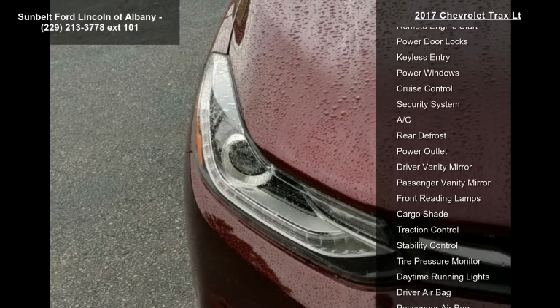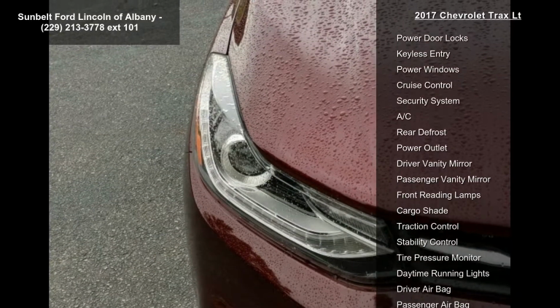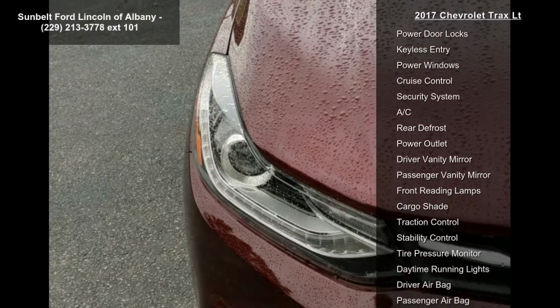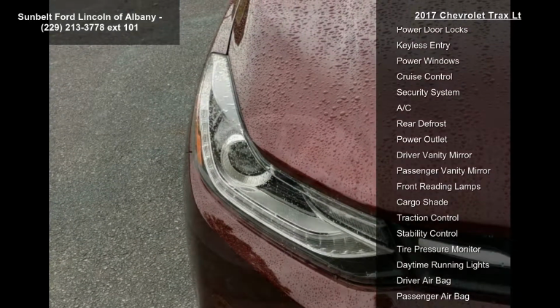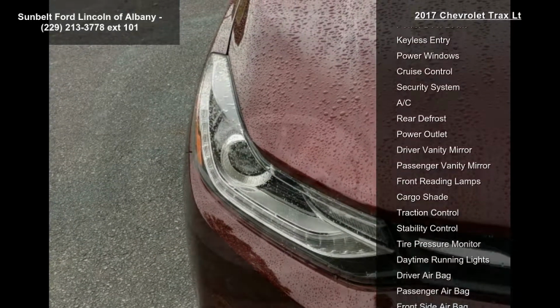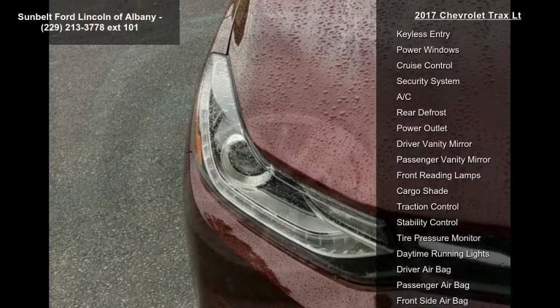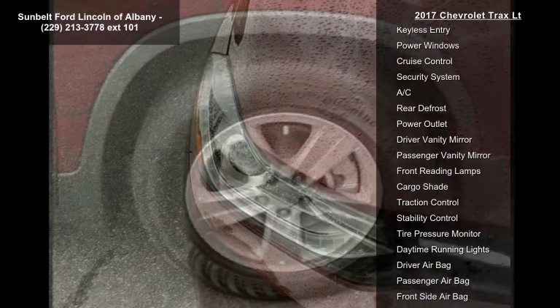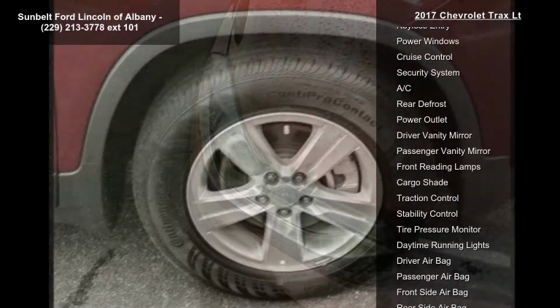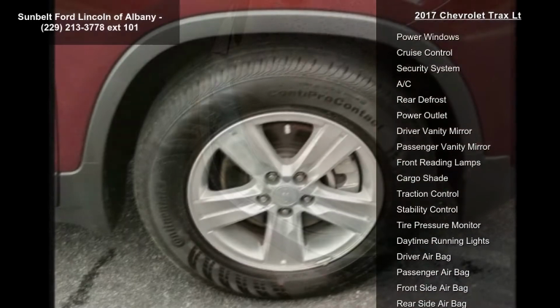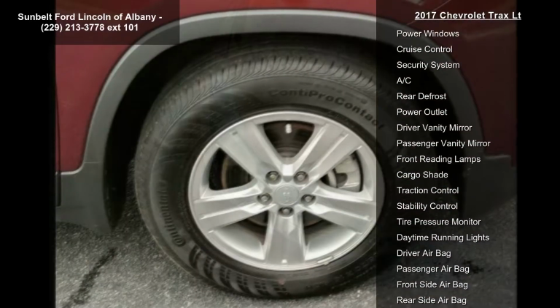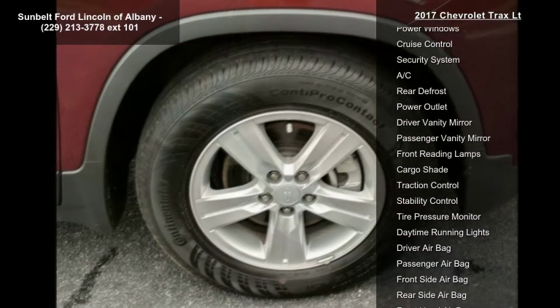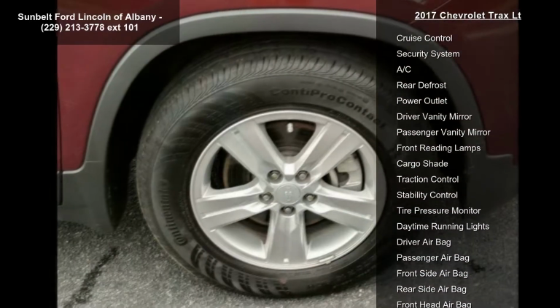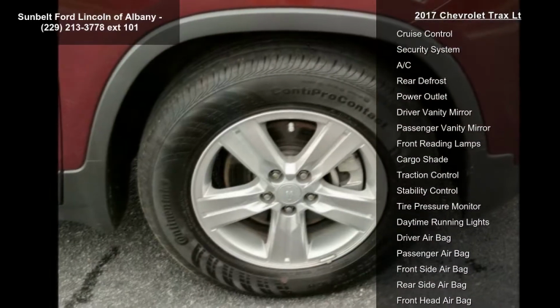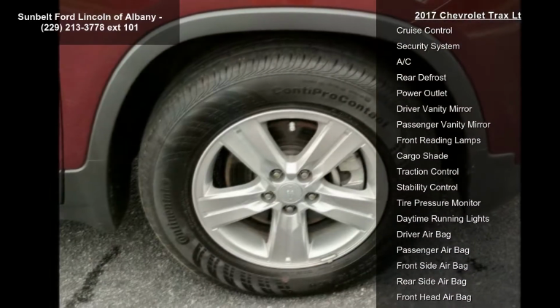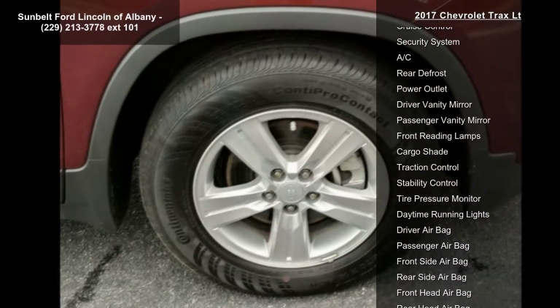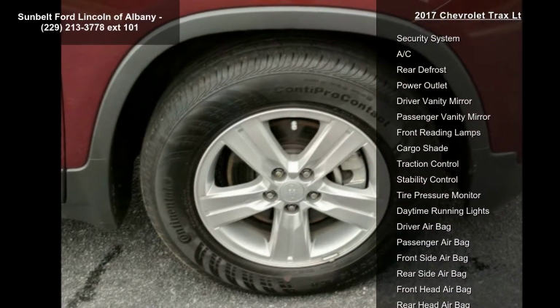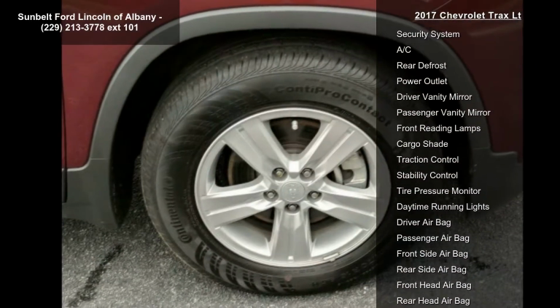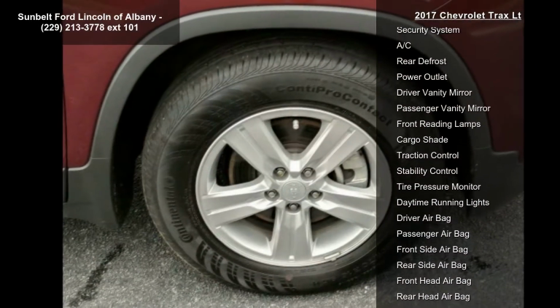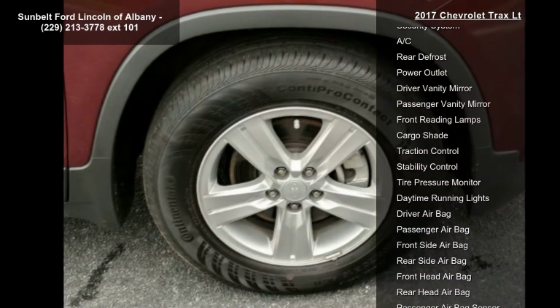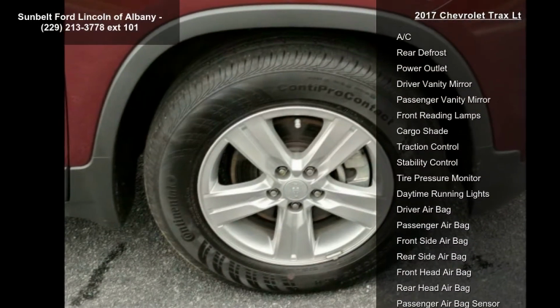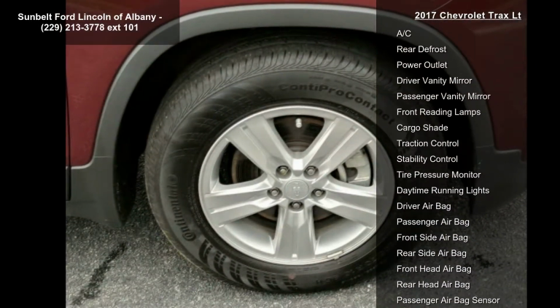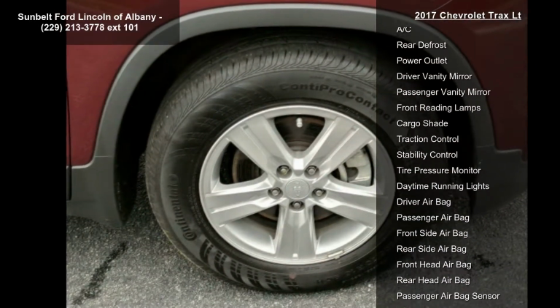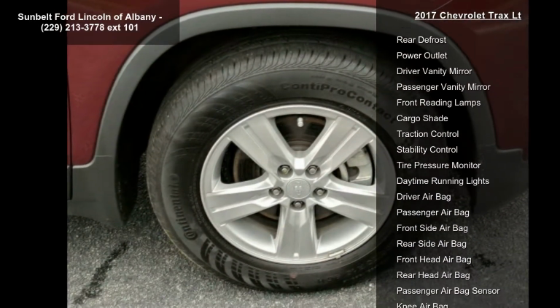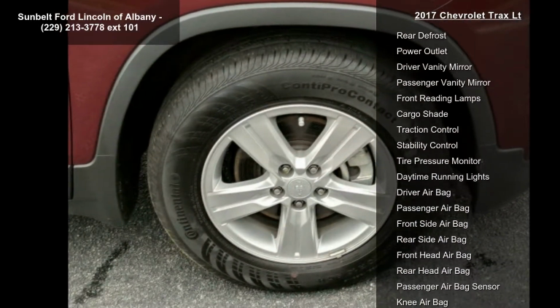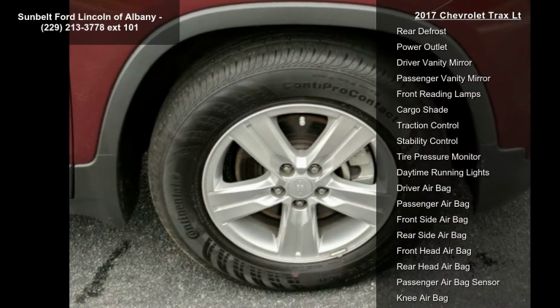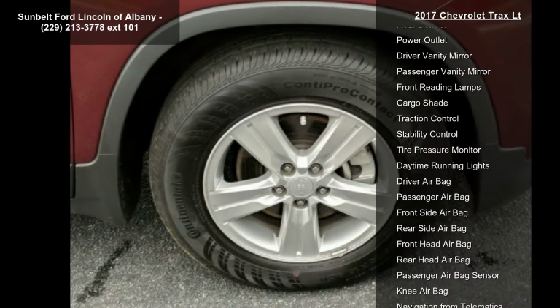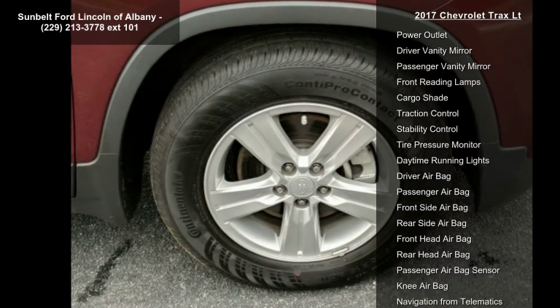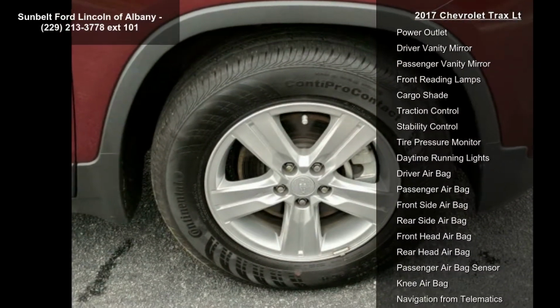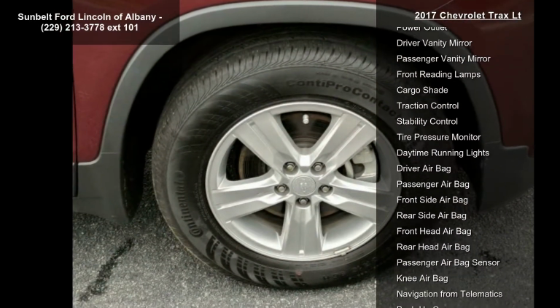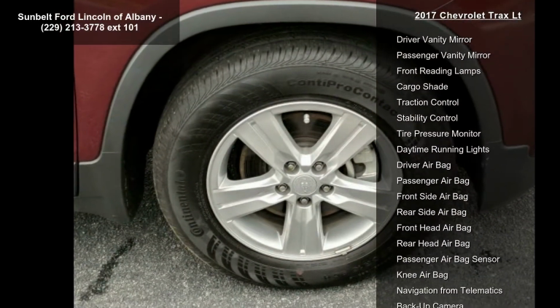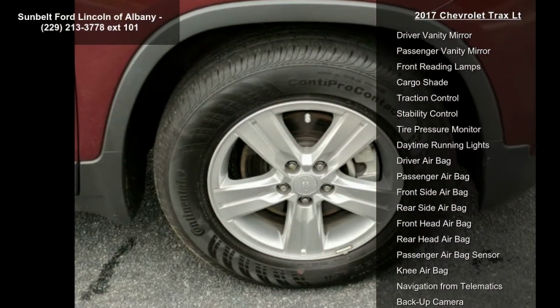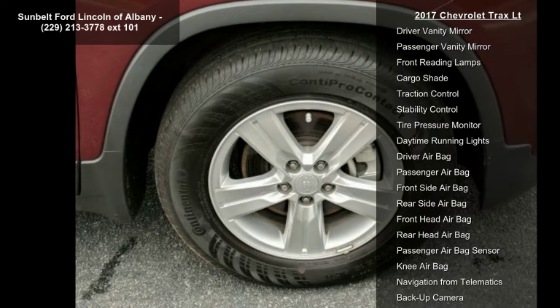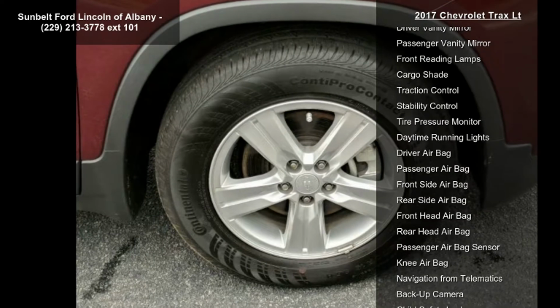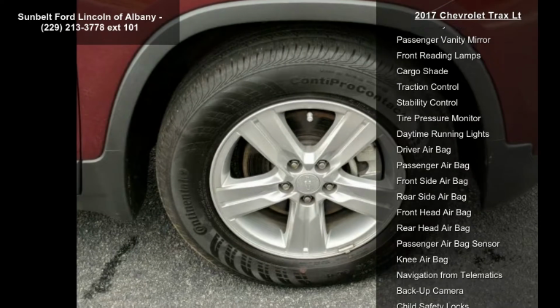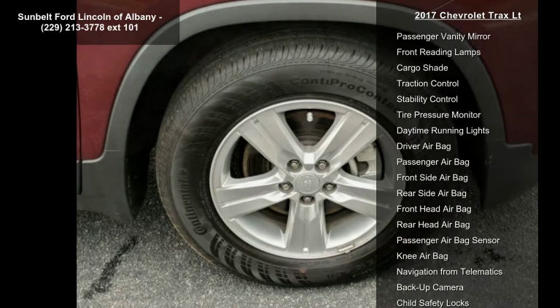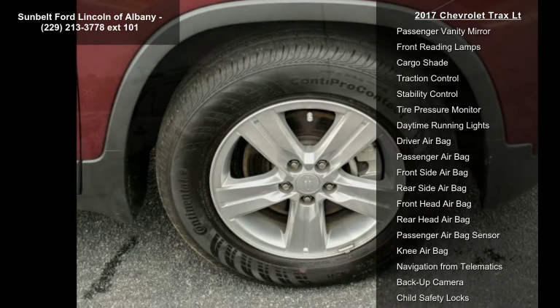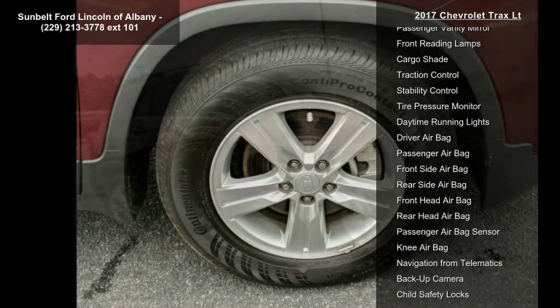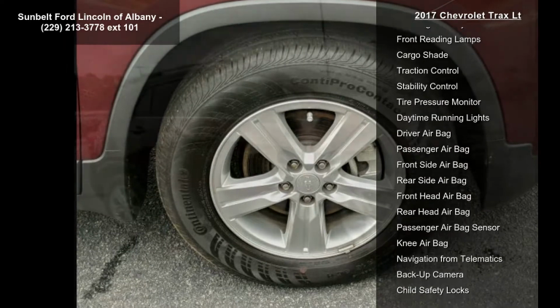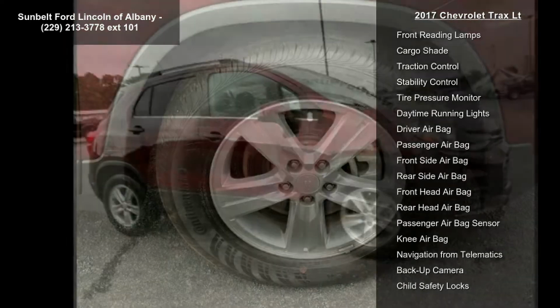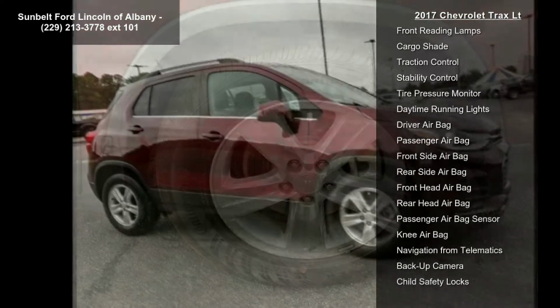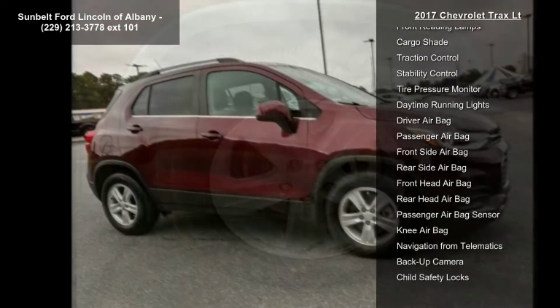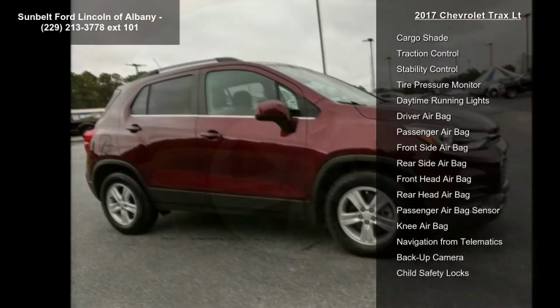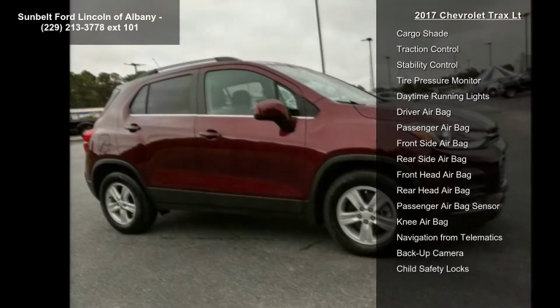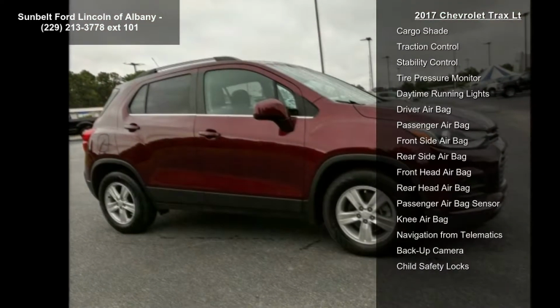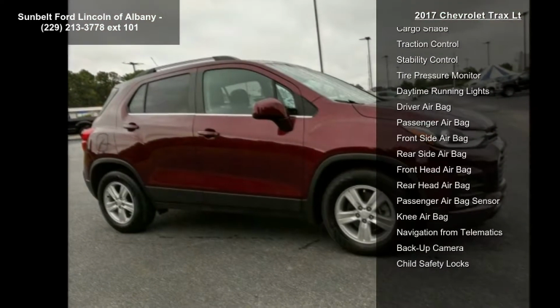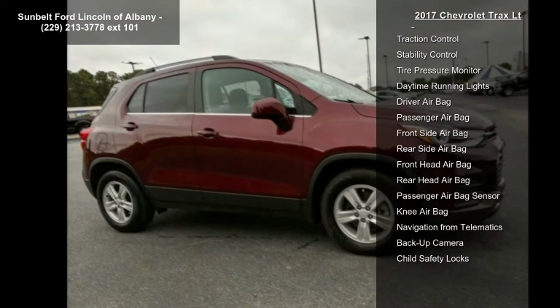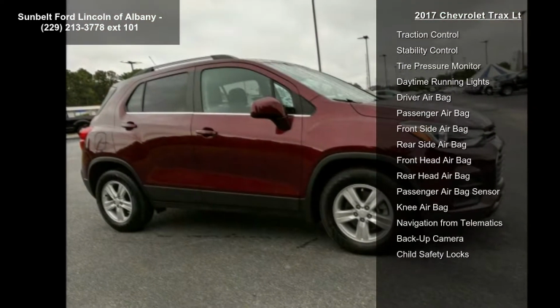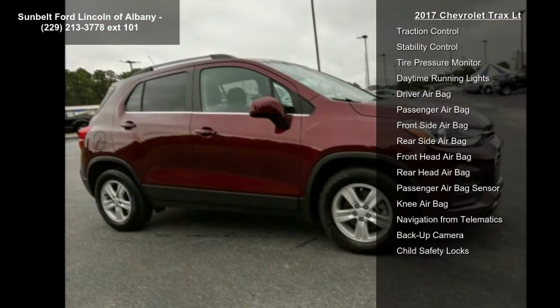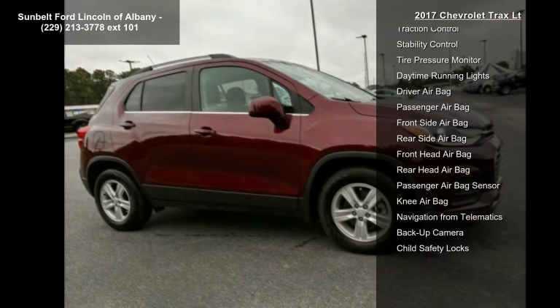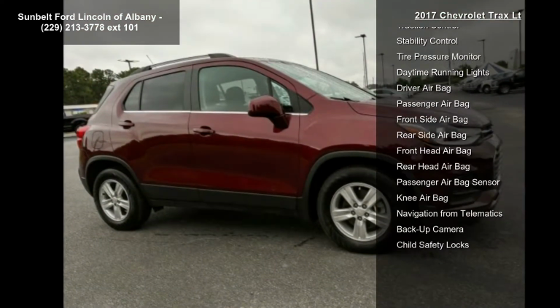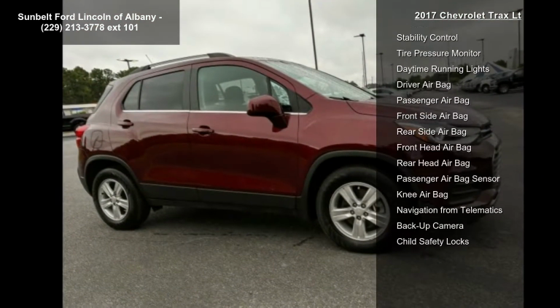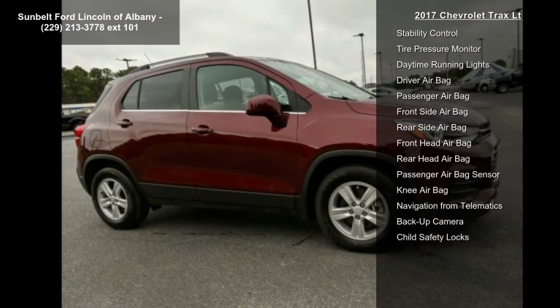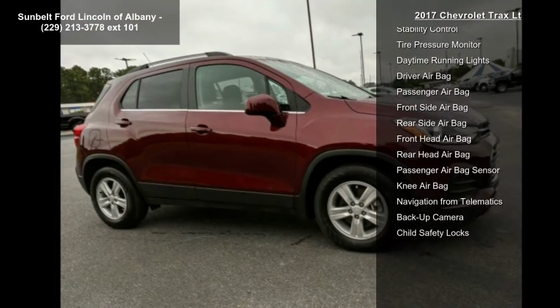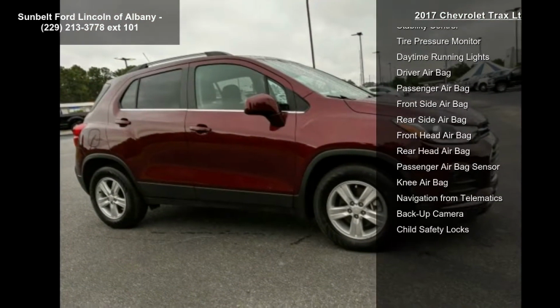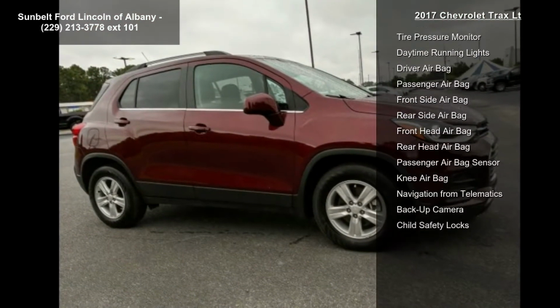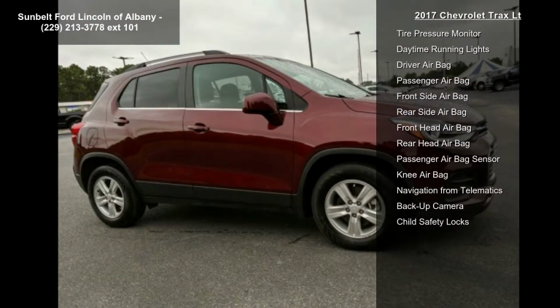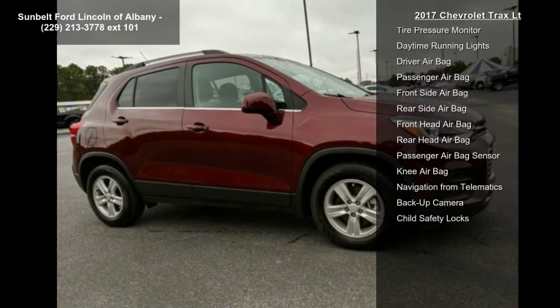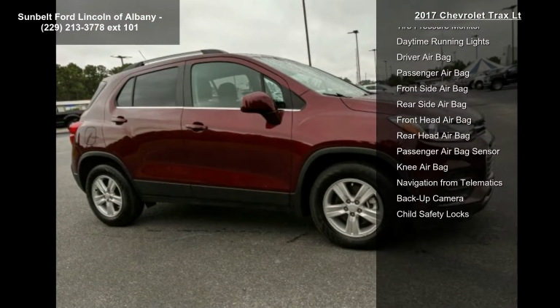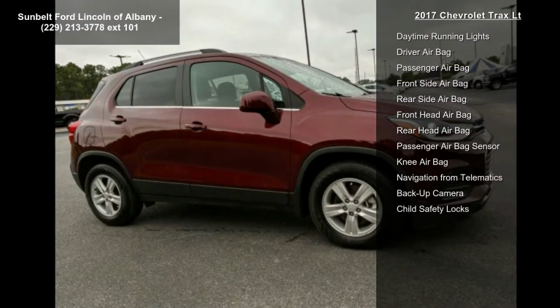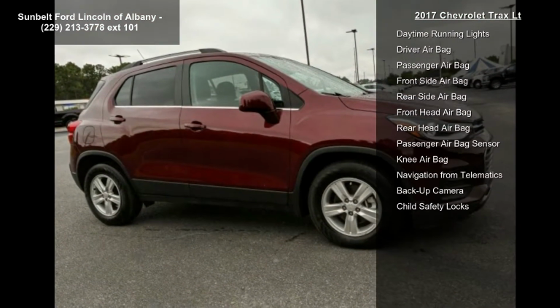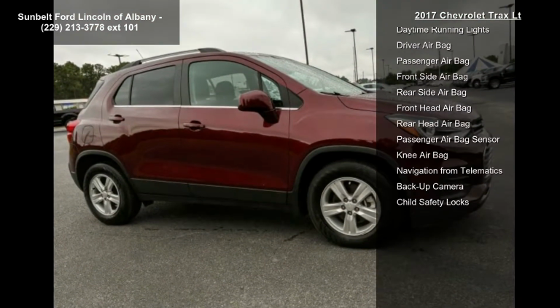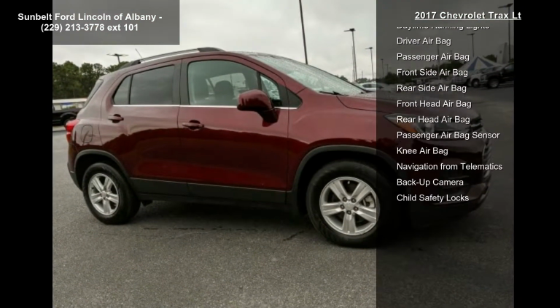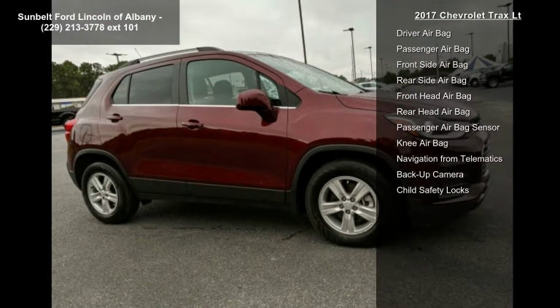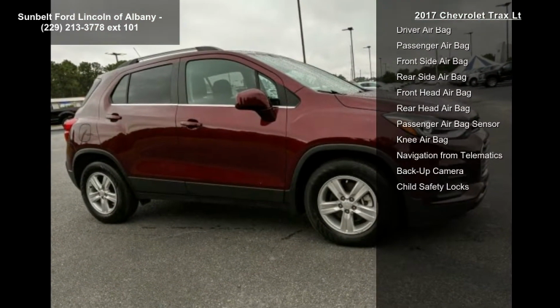Exterior color: crimson metallic. Transmission: 6-speed automatic. Axle: 3.53 final drive ratio.